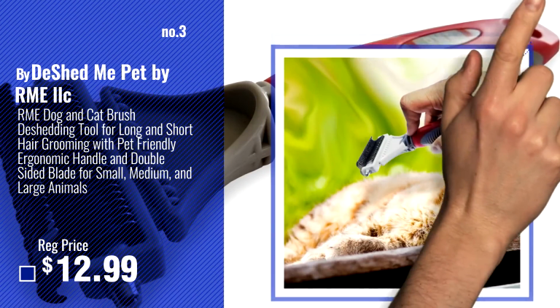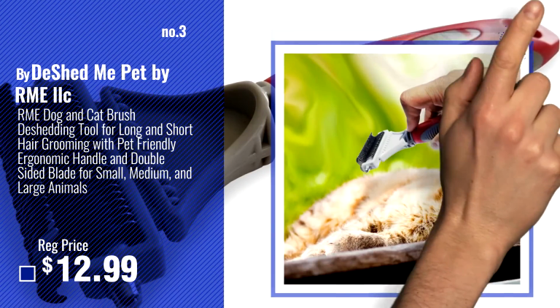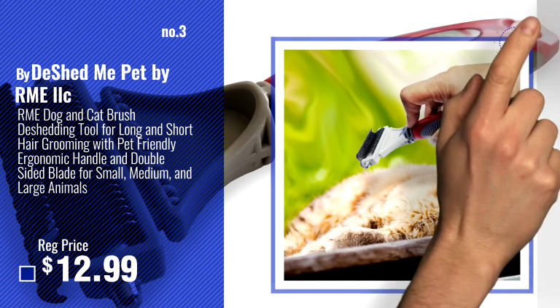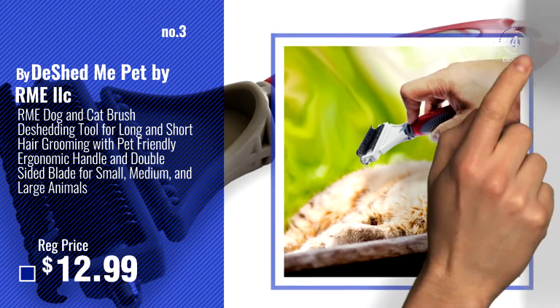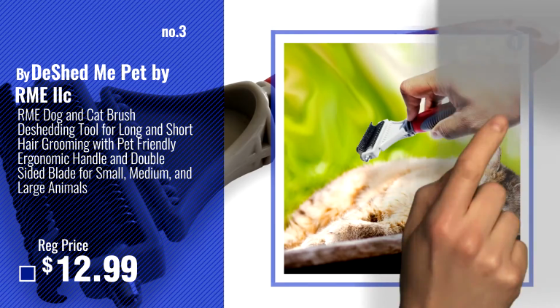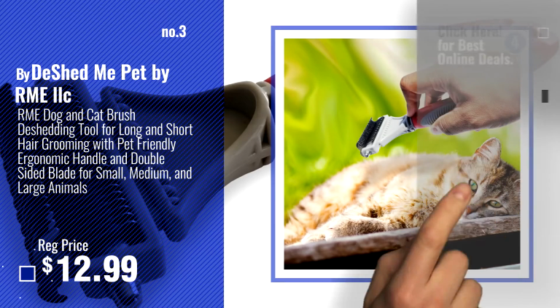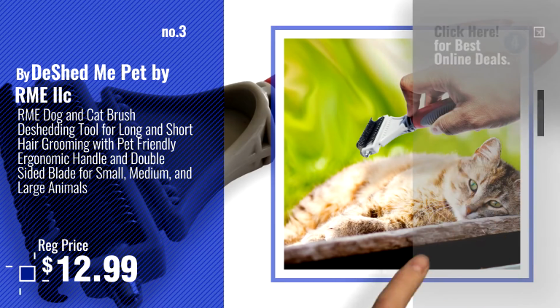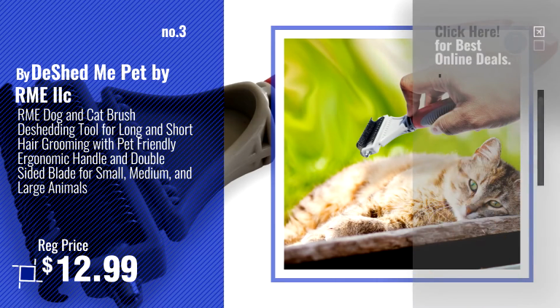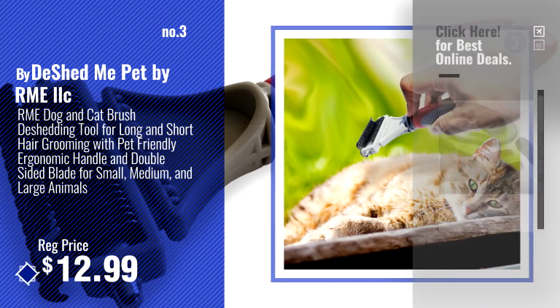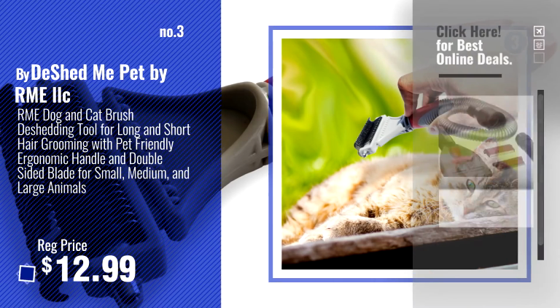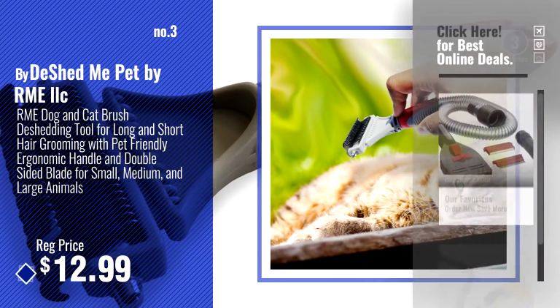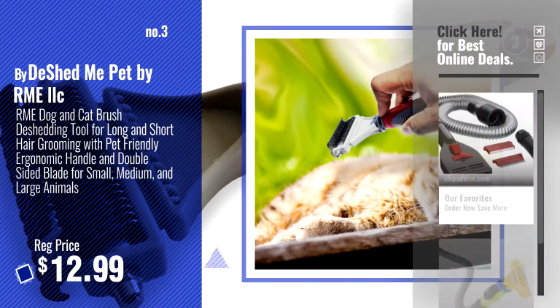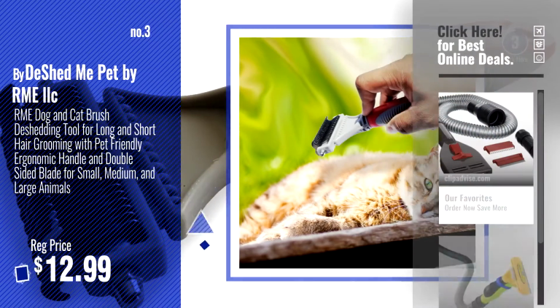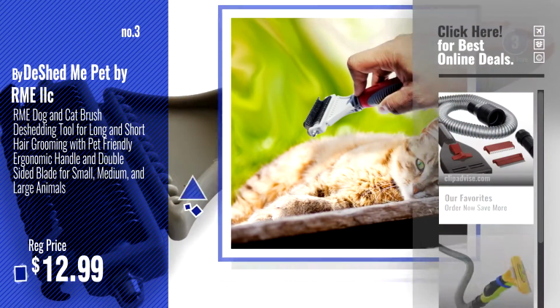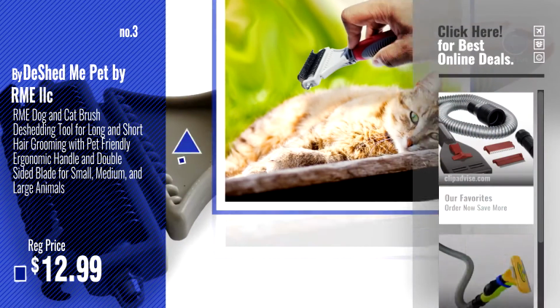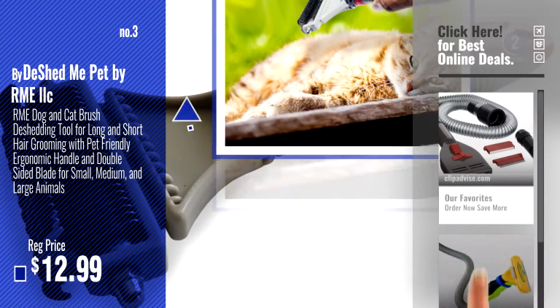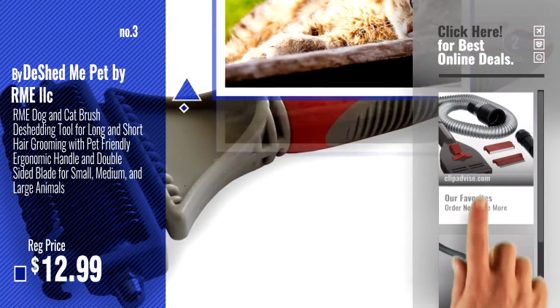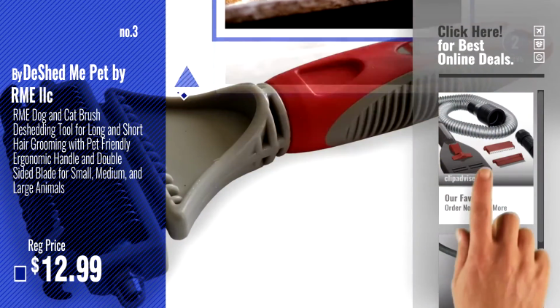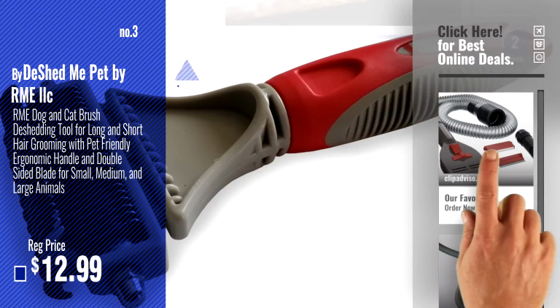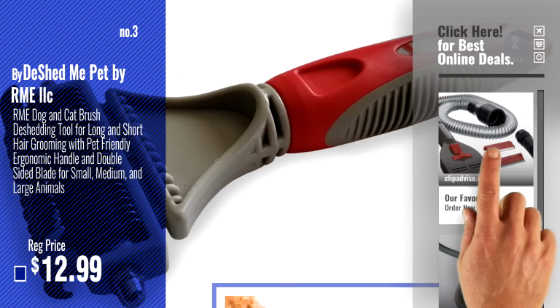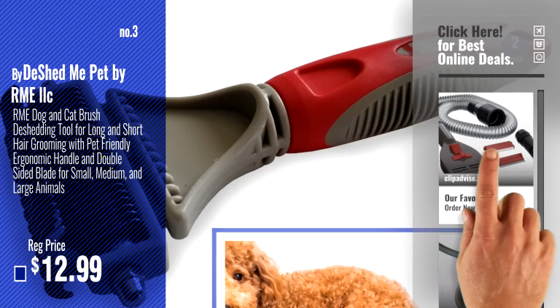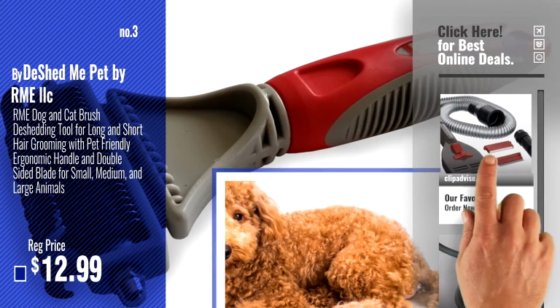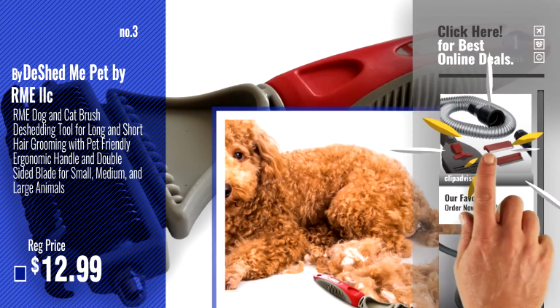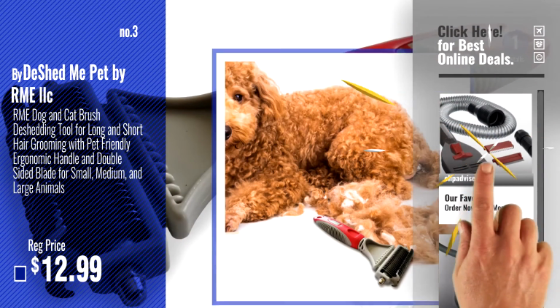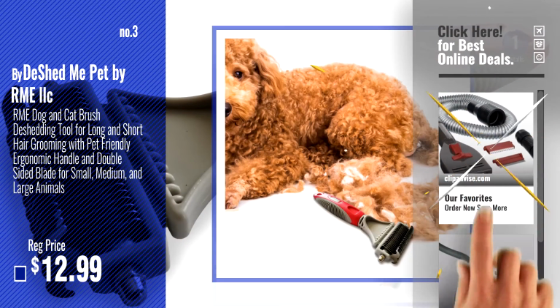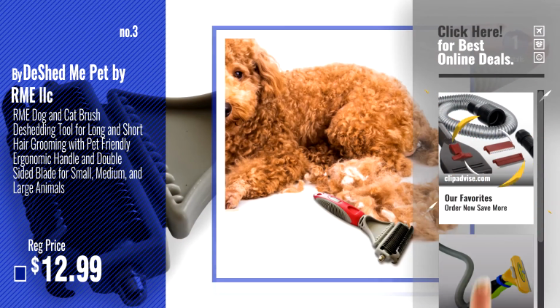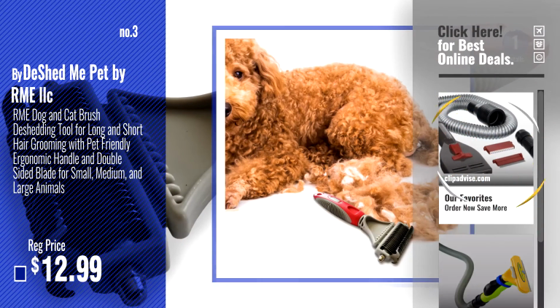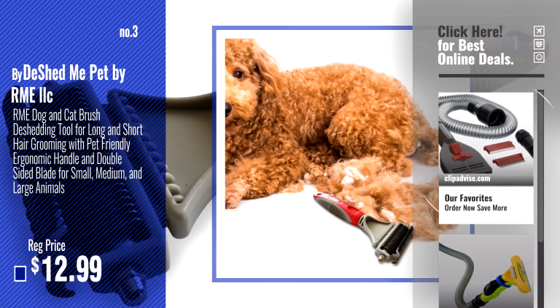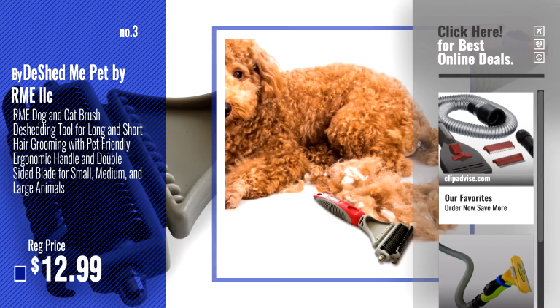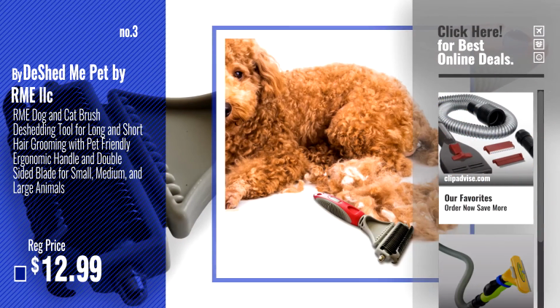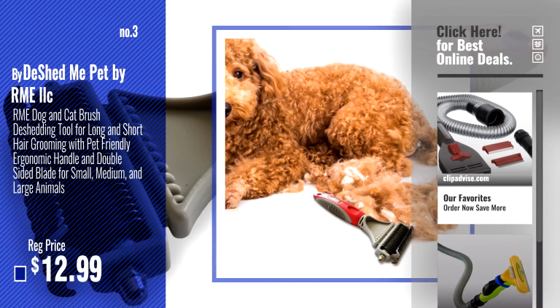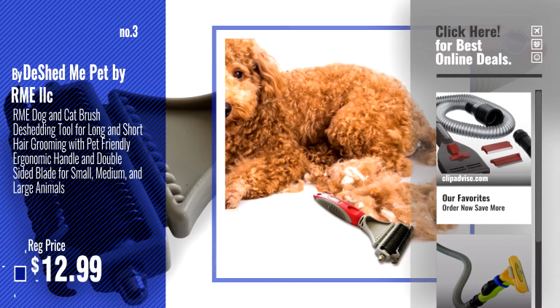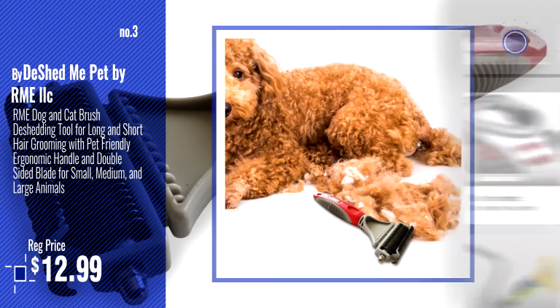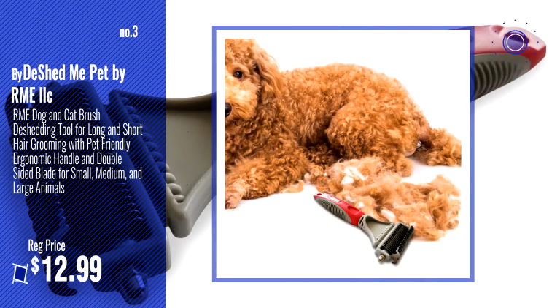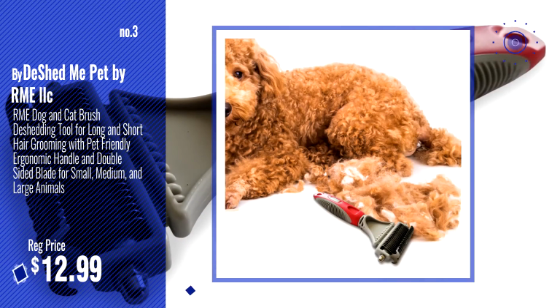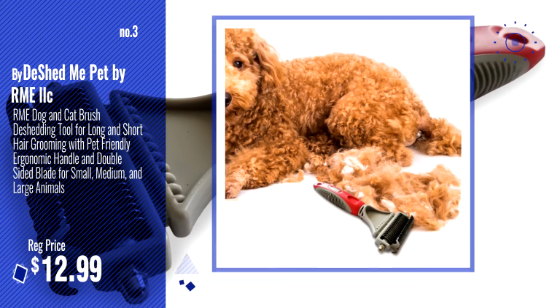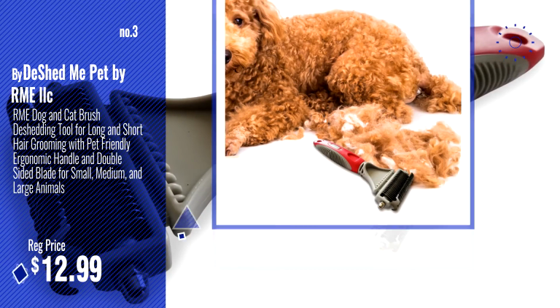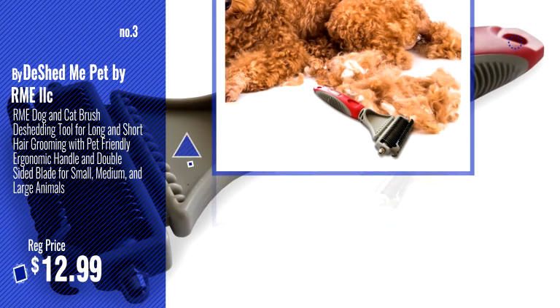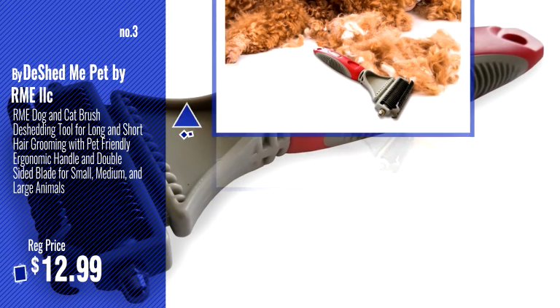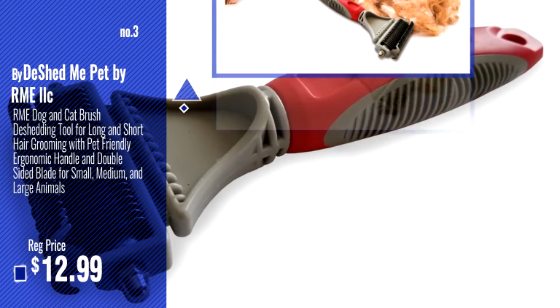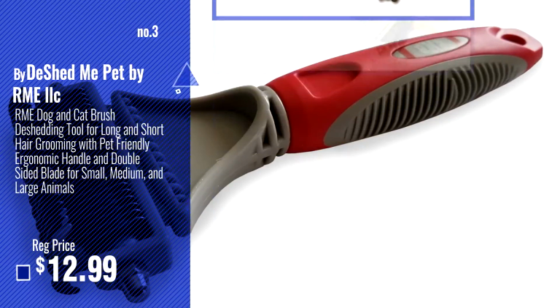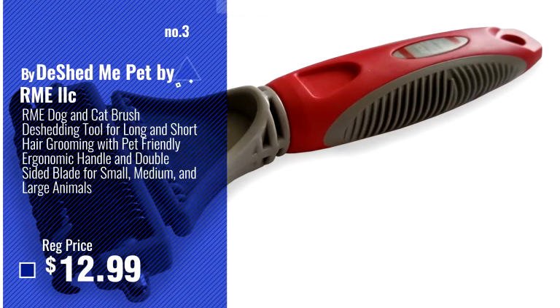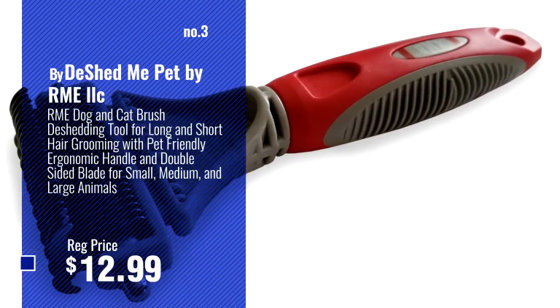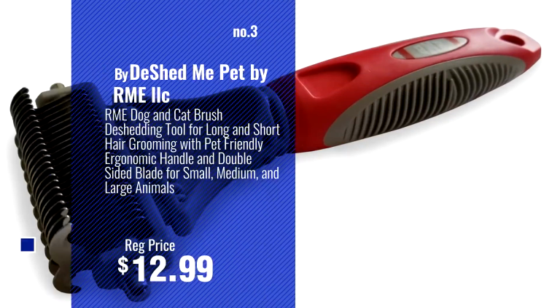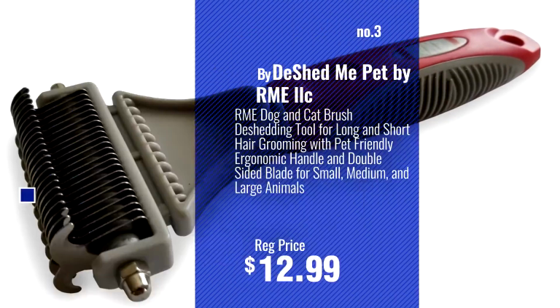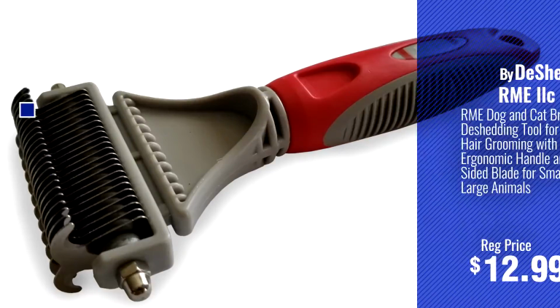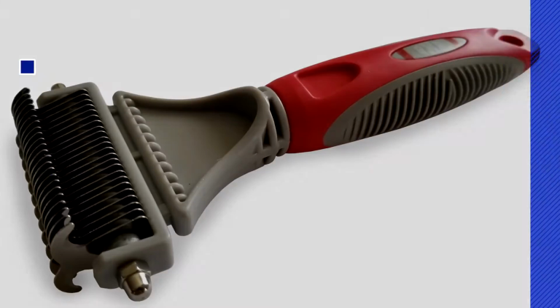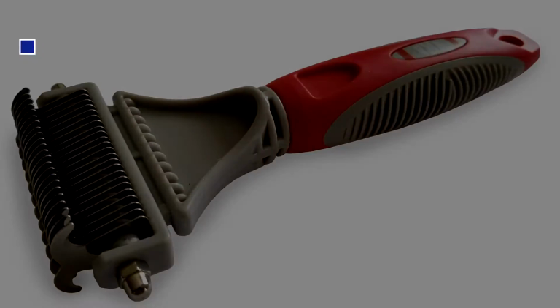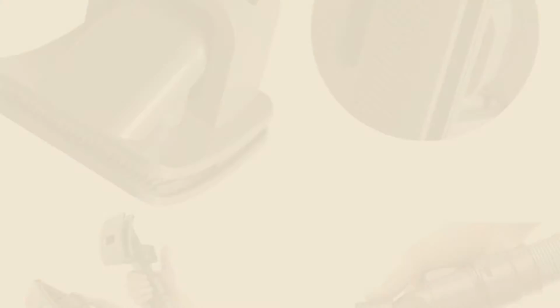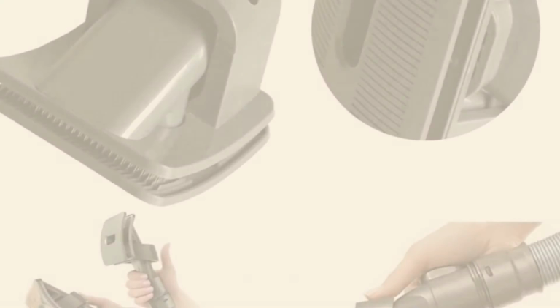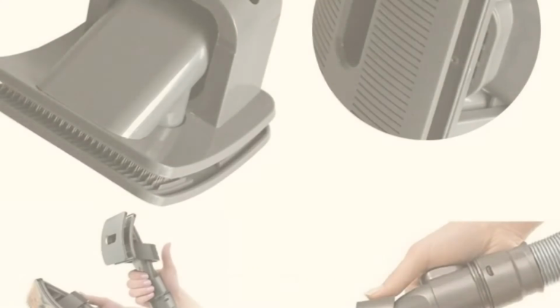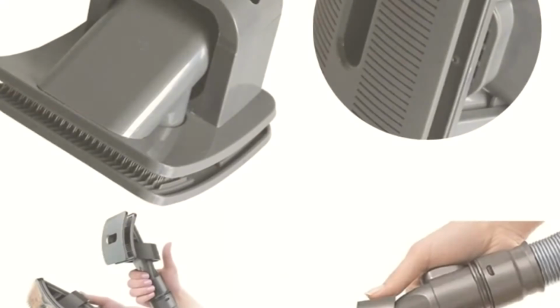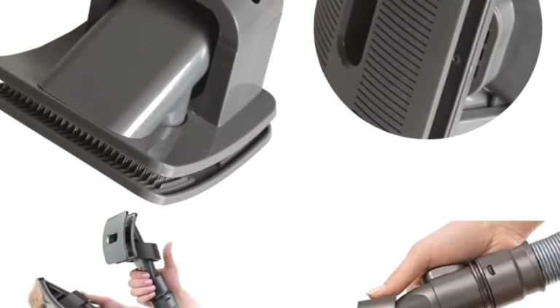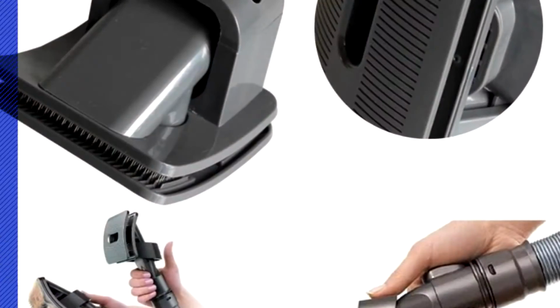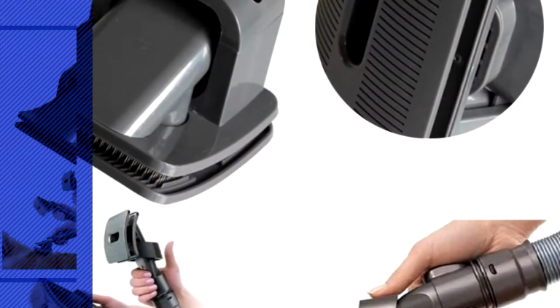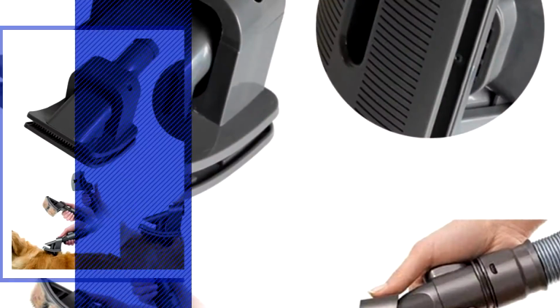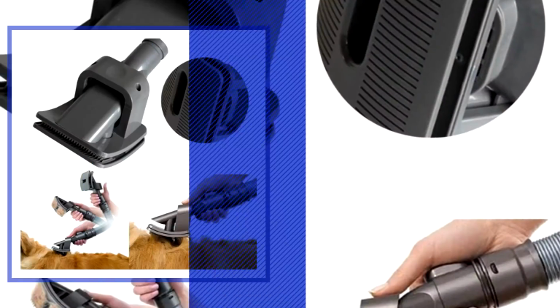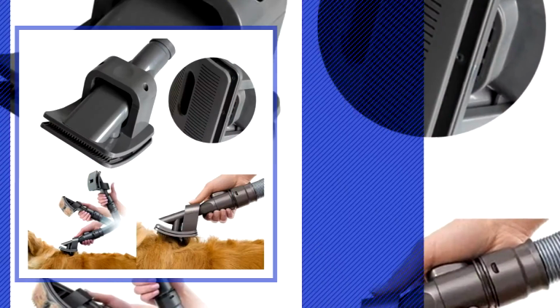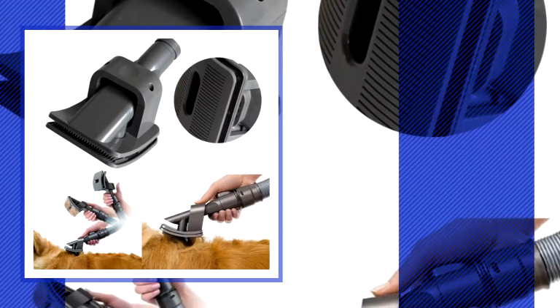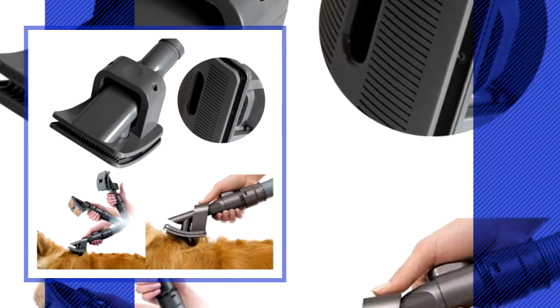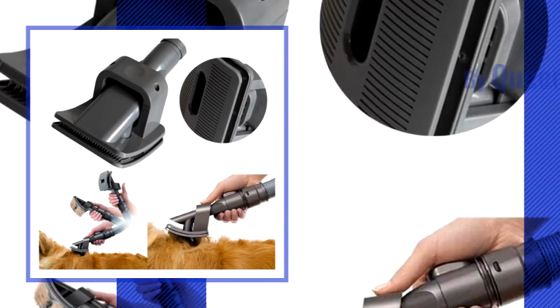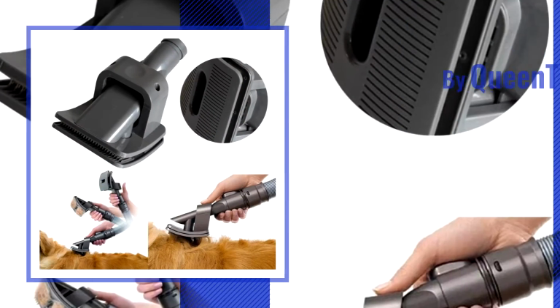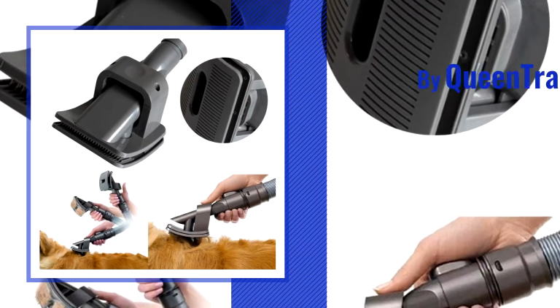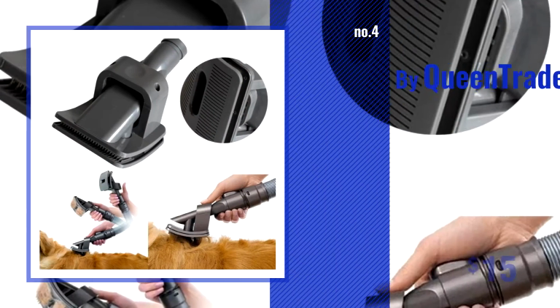Get your favorite dog vacuum attachment now — just click this circle in the corner. Number 4, by QueenTrade.